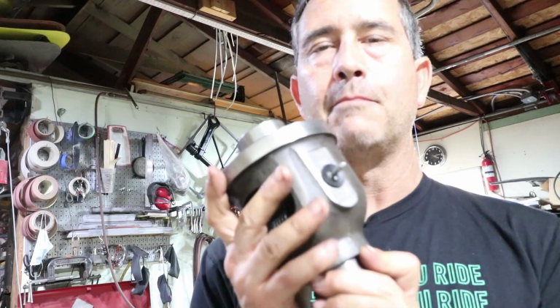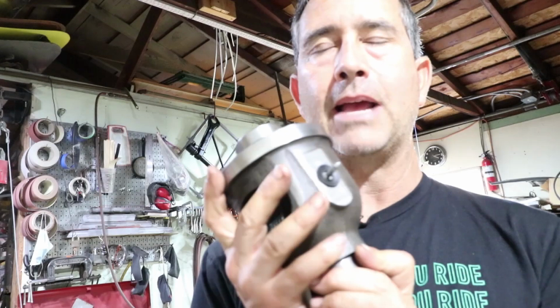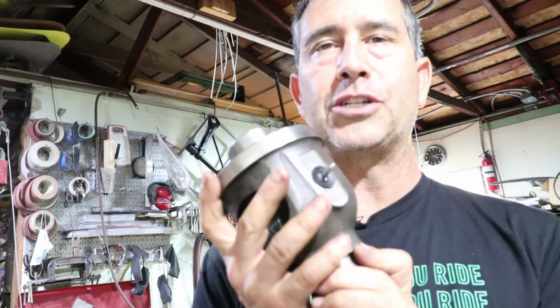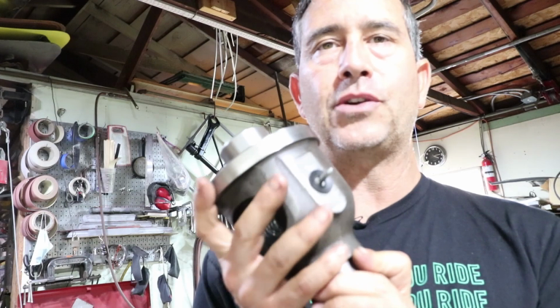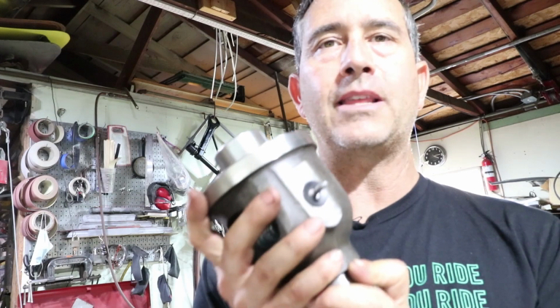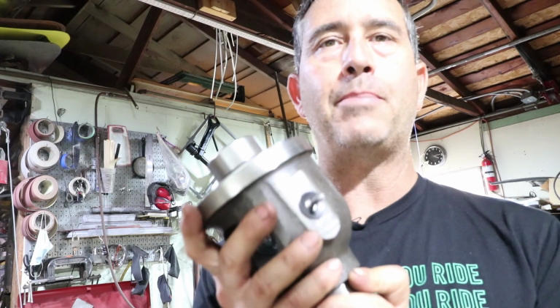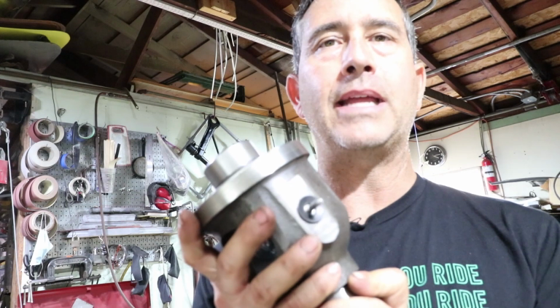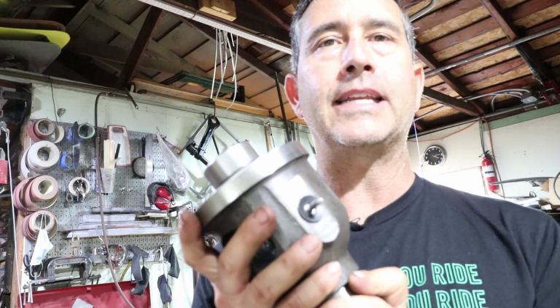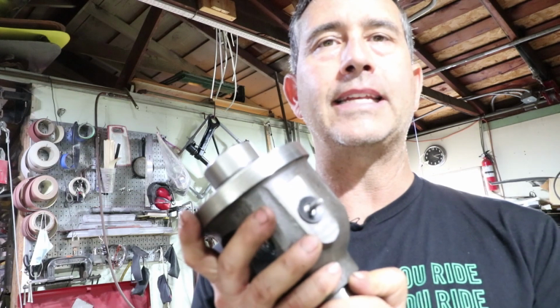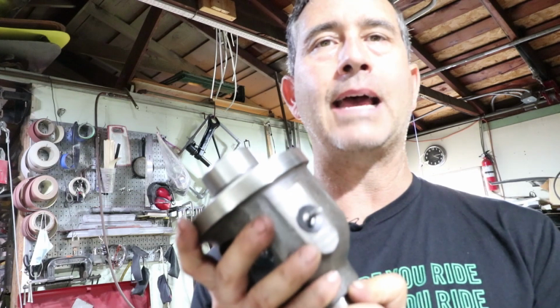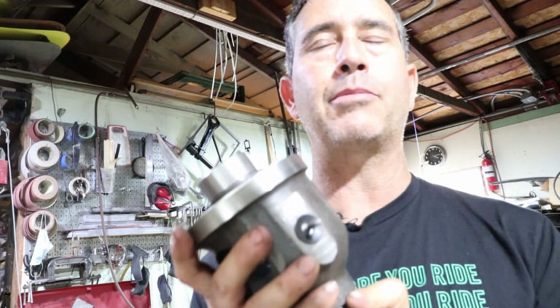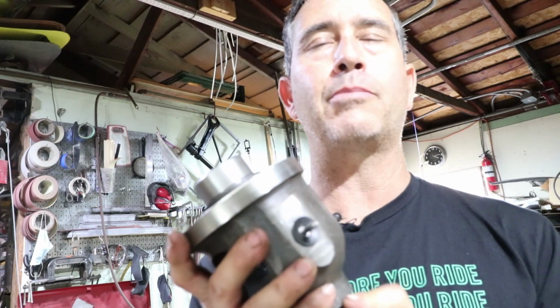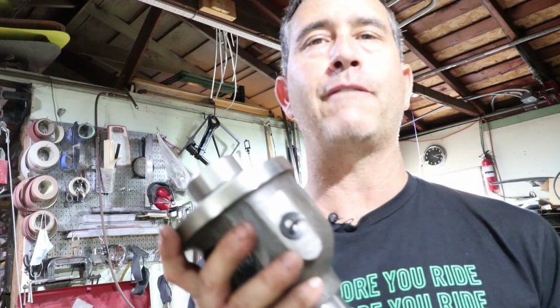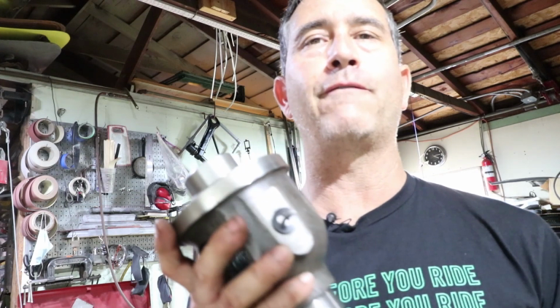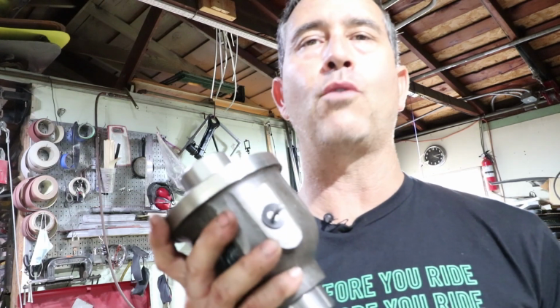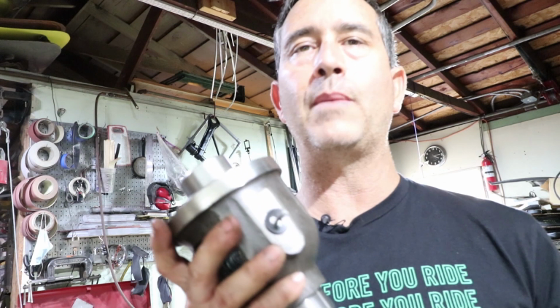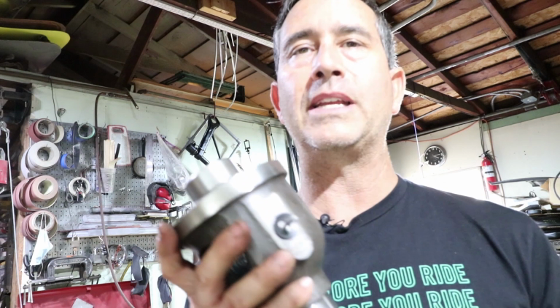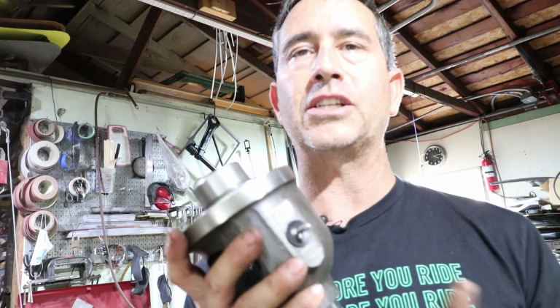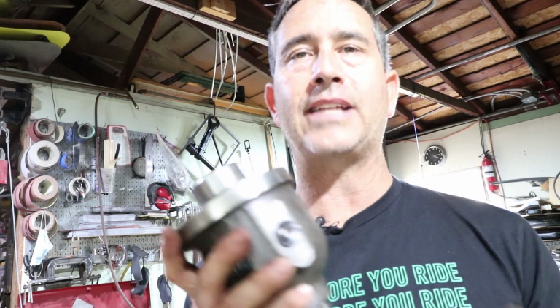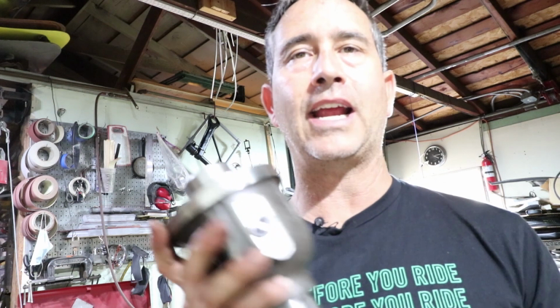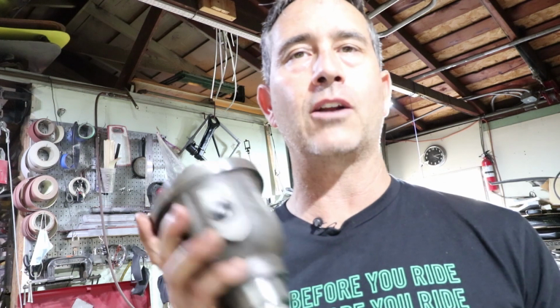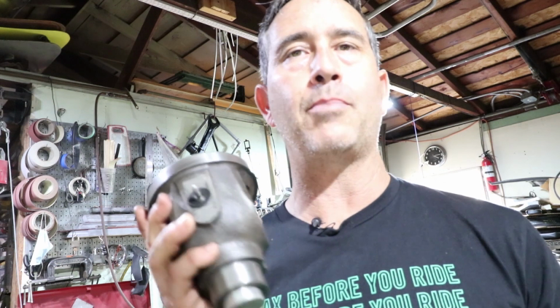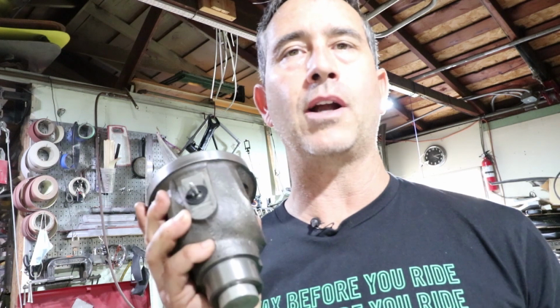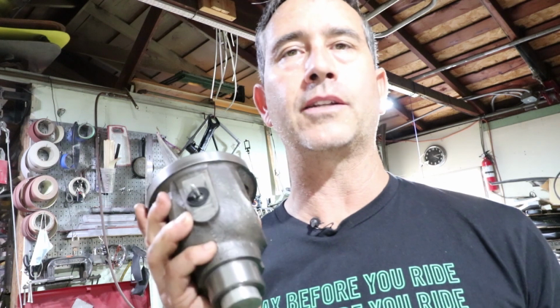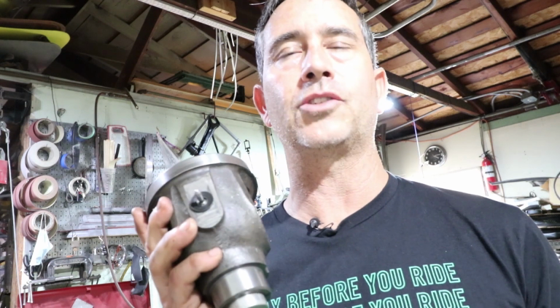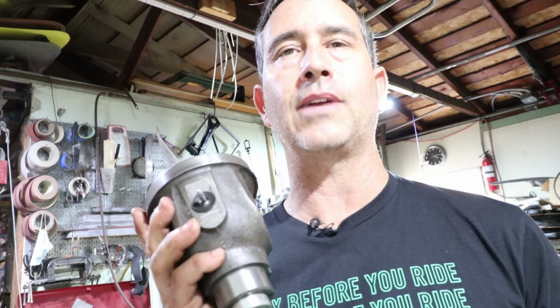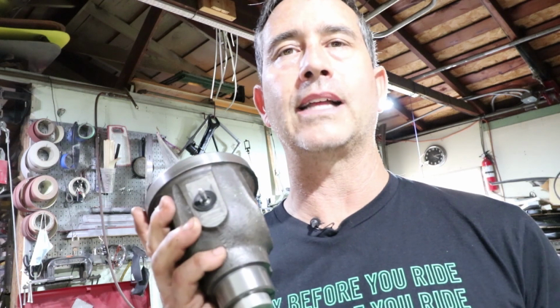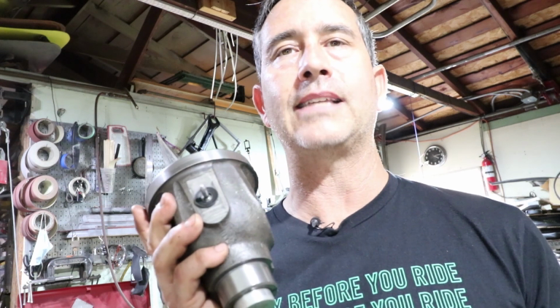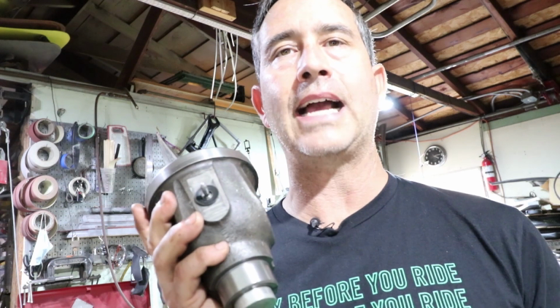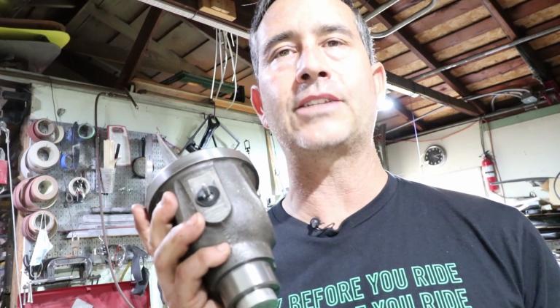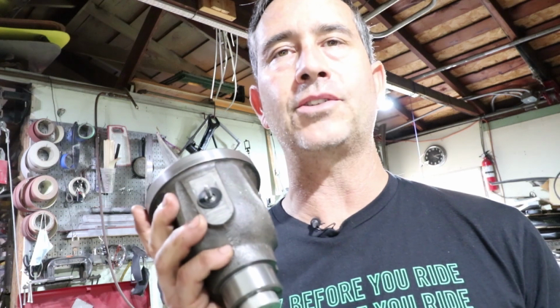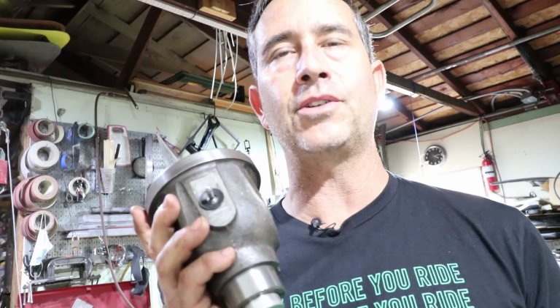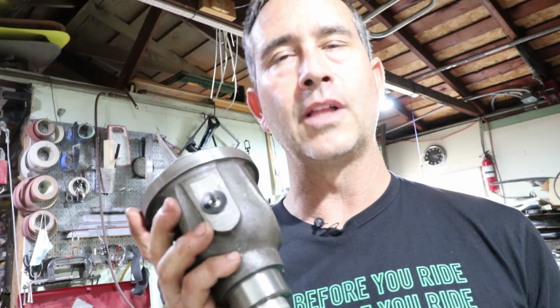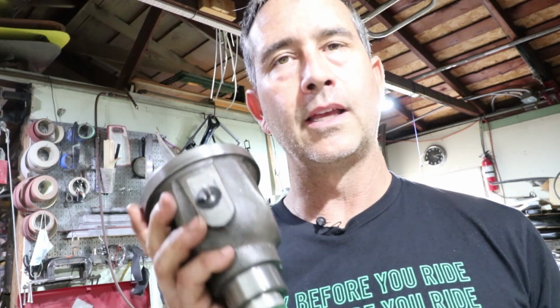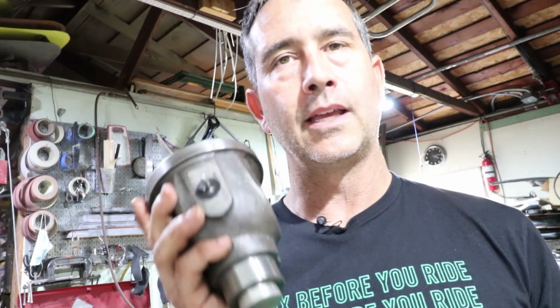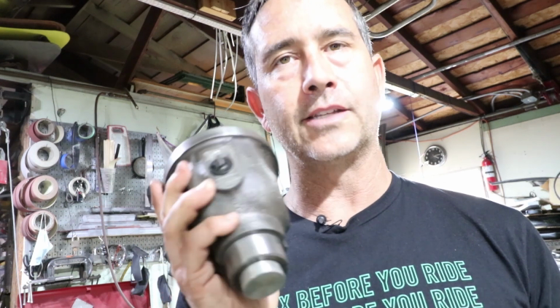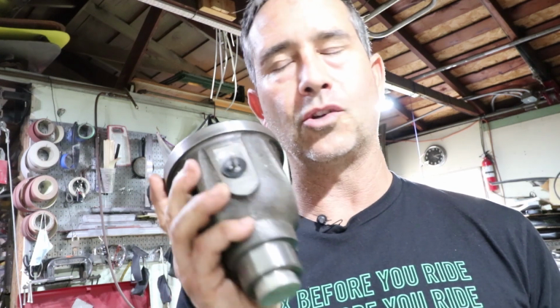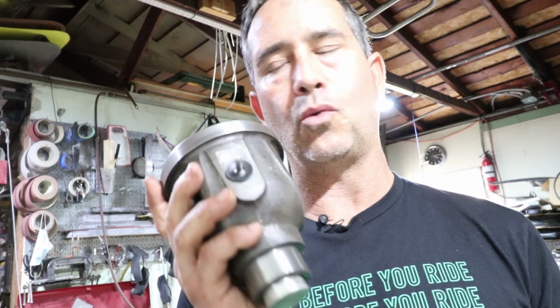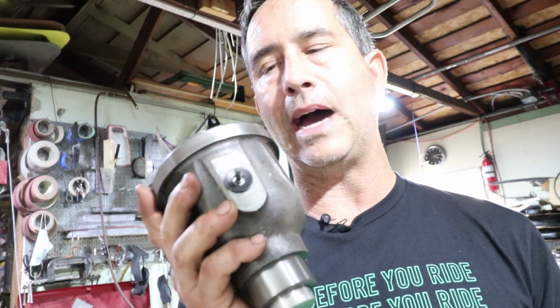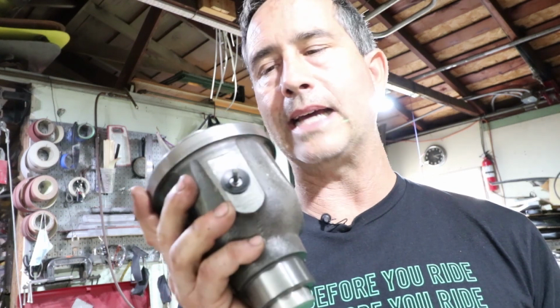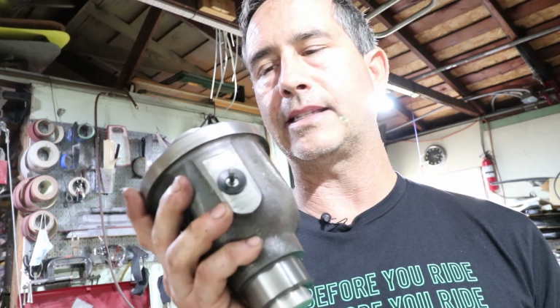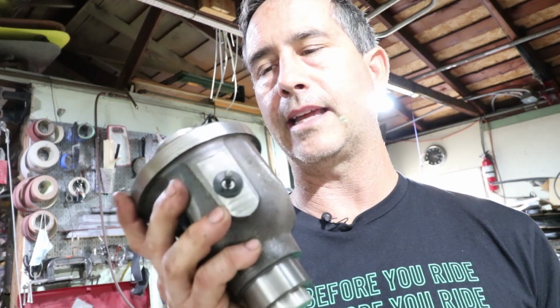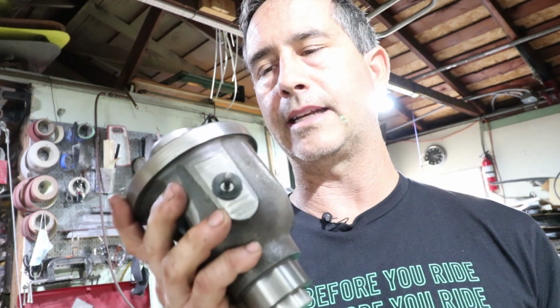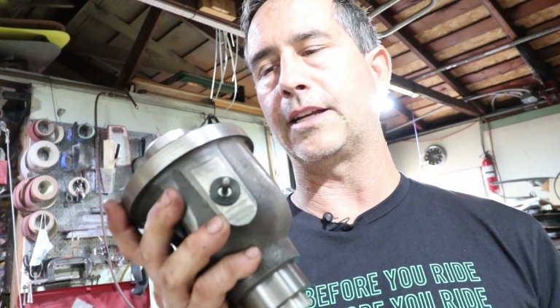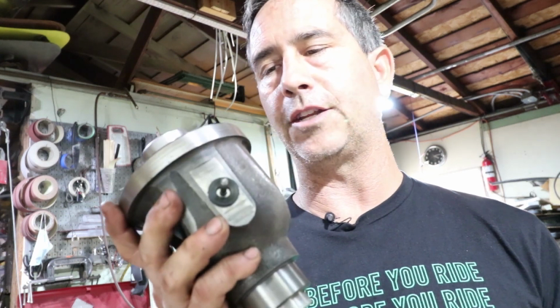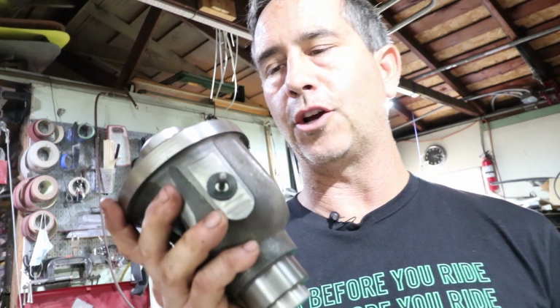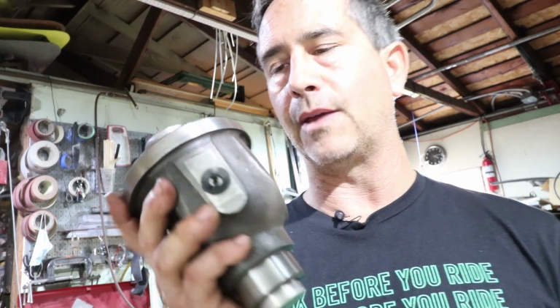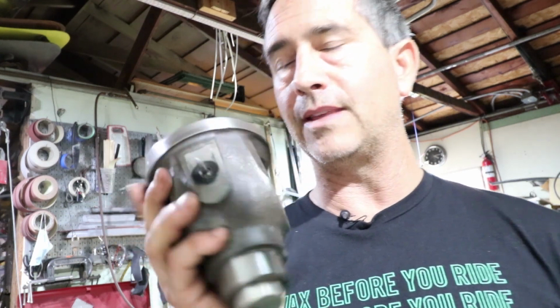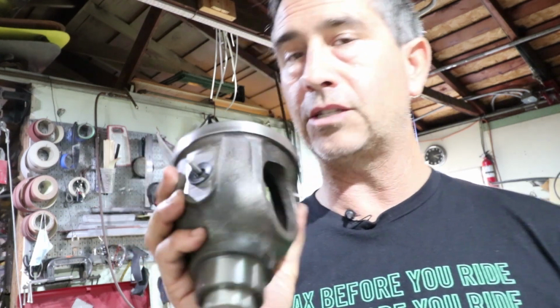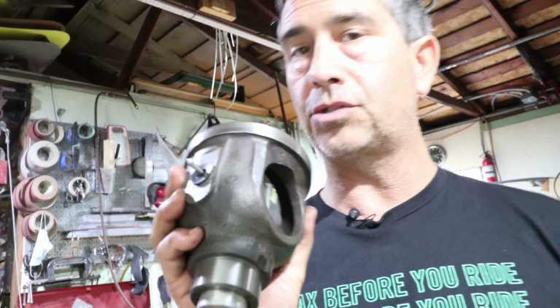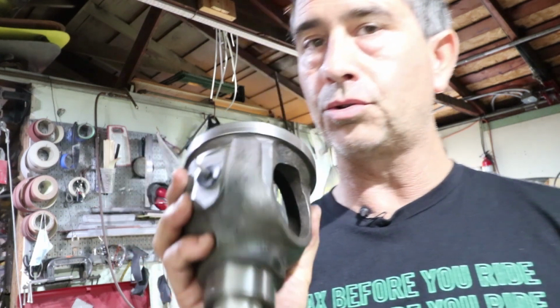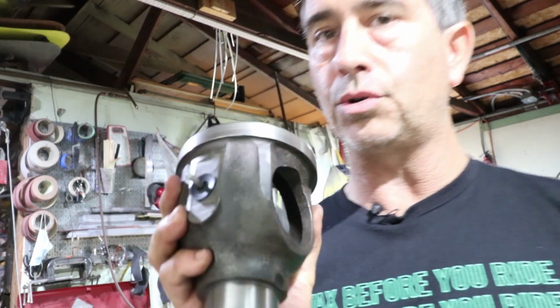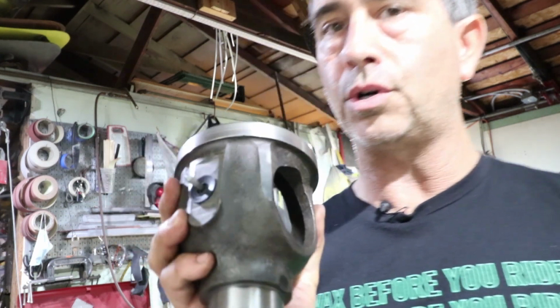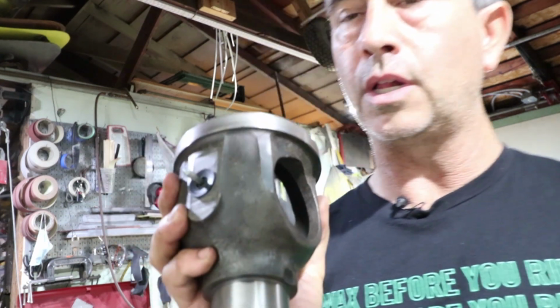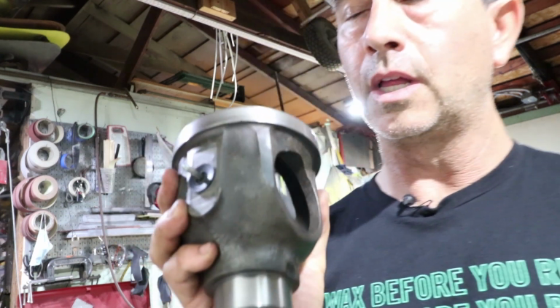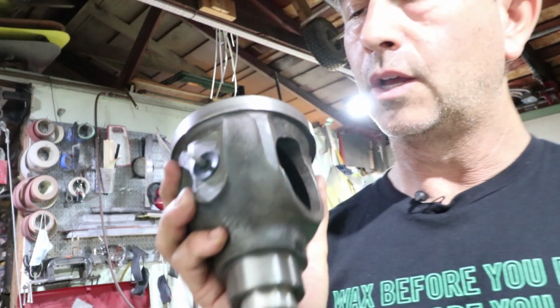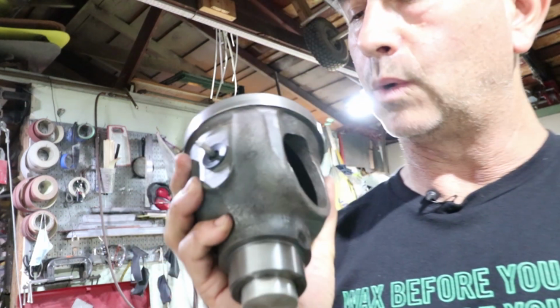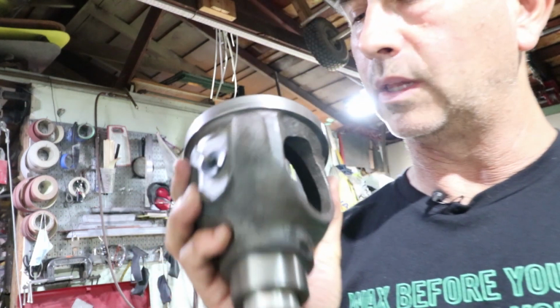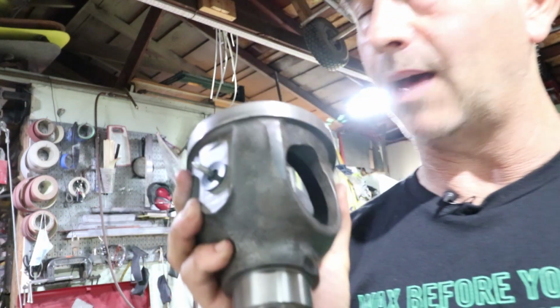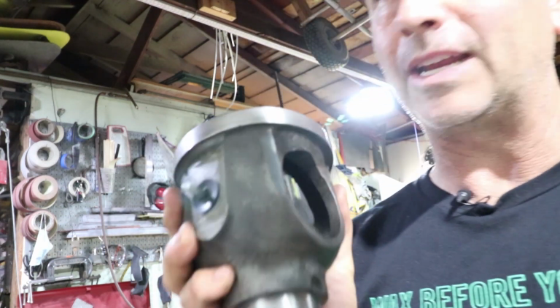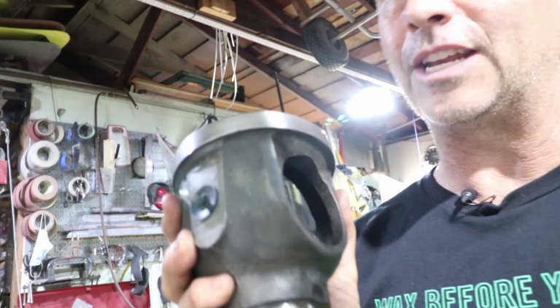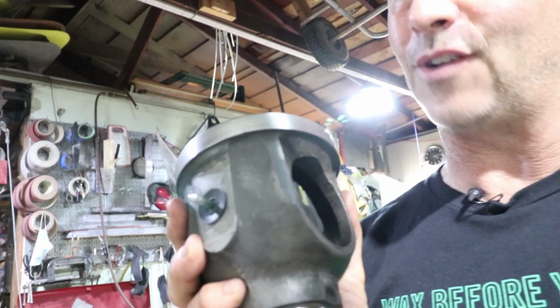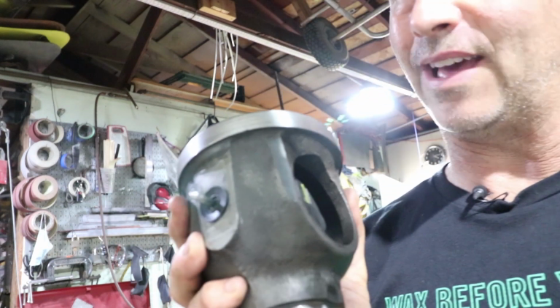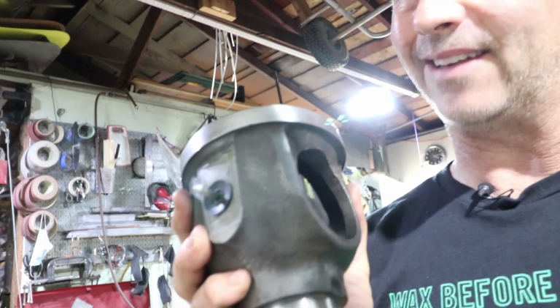Measuring the pinion depth before we just tear apart the transaxle is a wise thing to do, and this tool will let me do it.